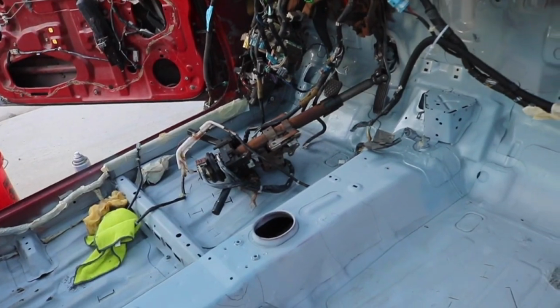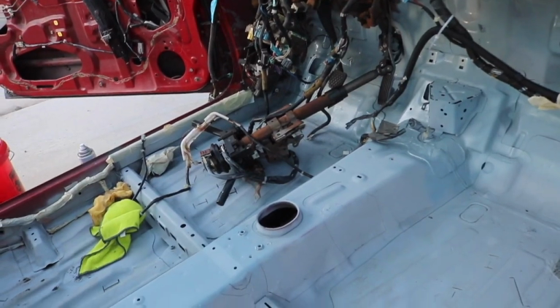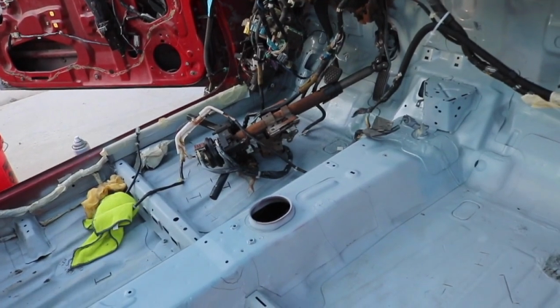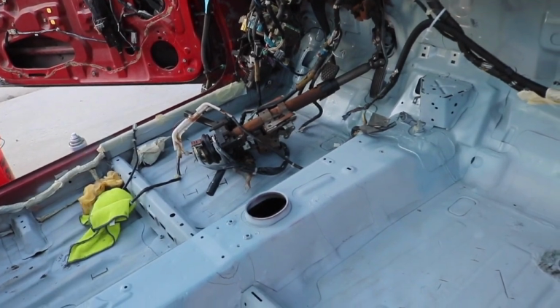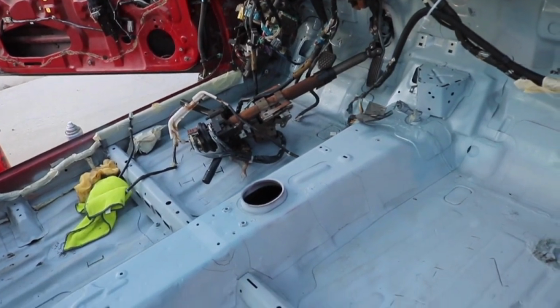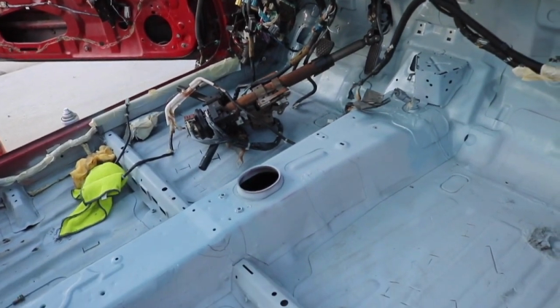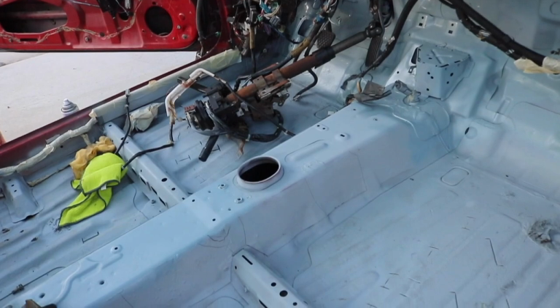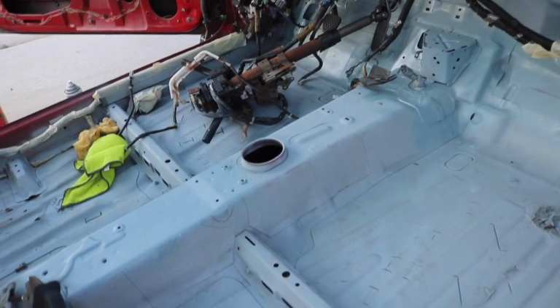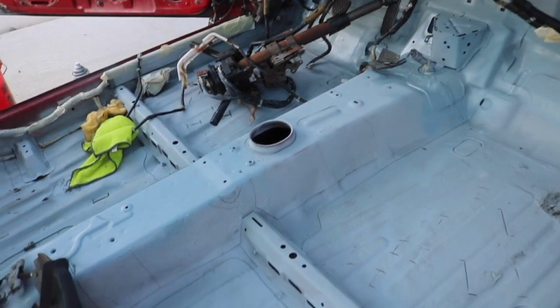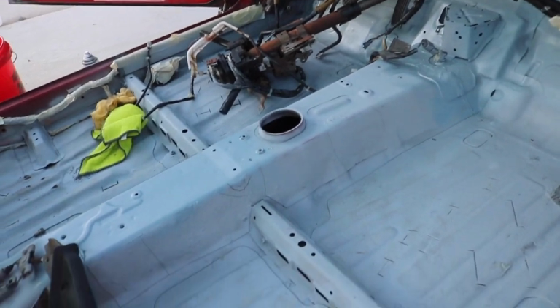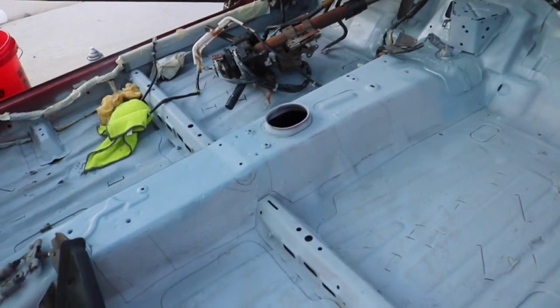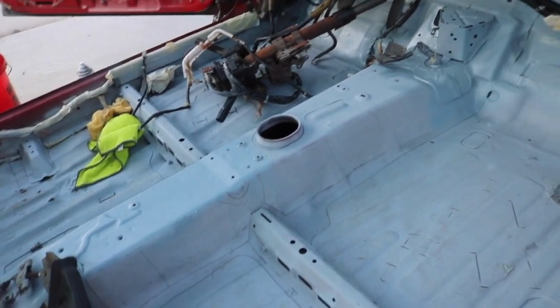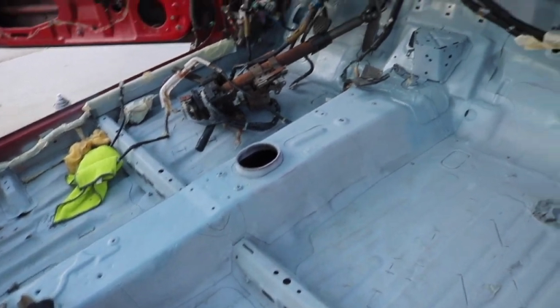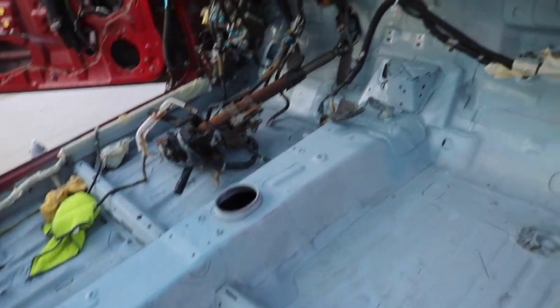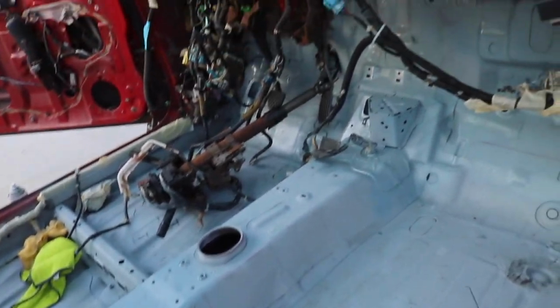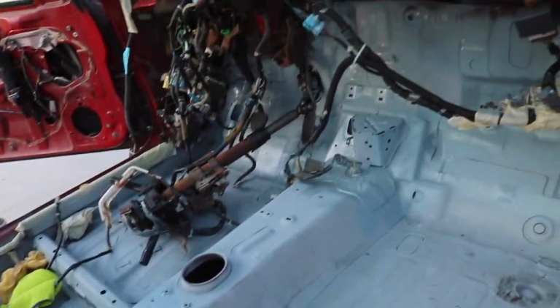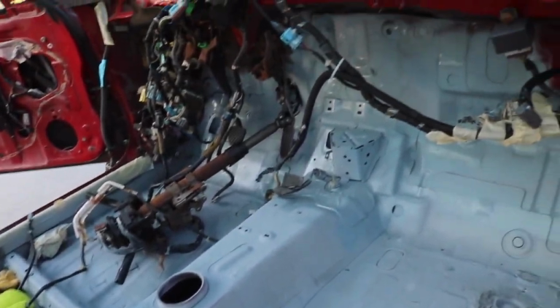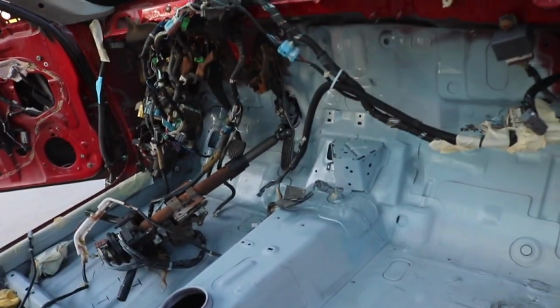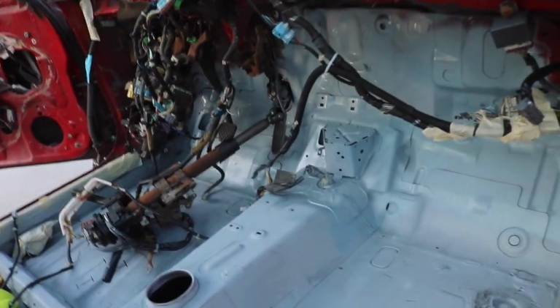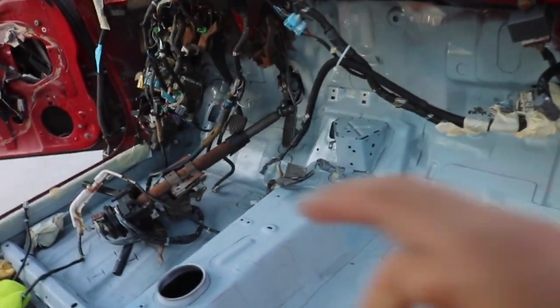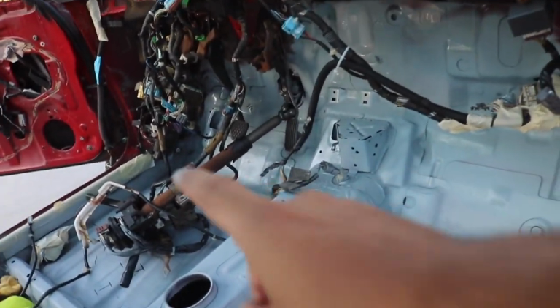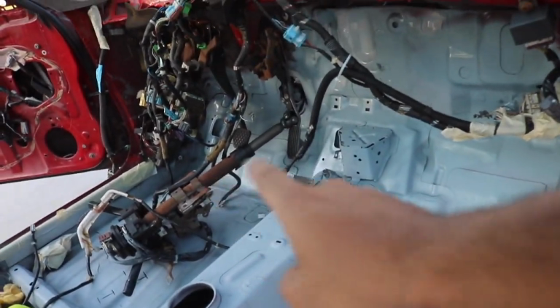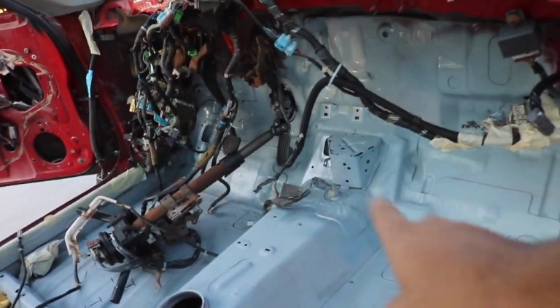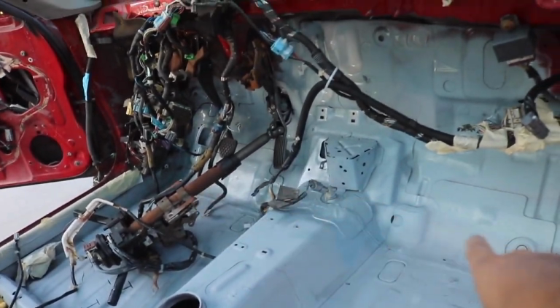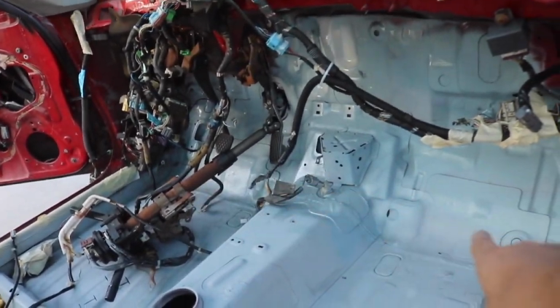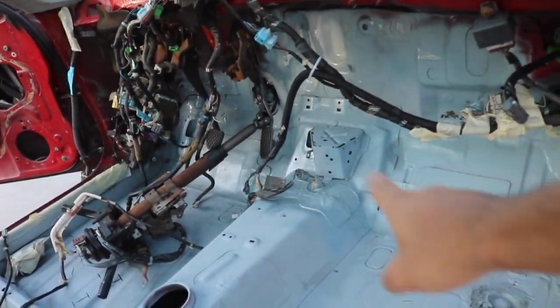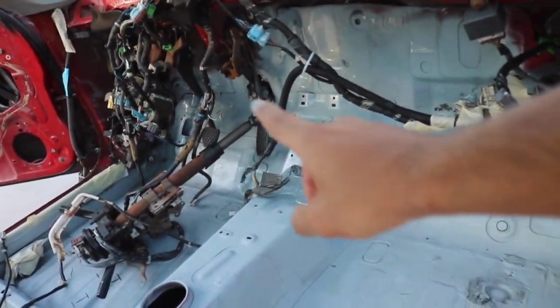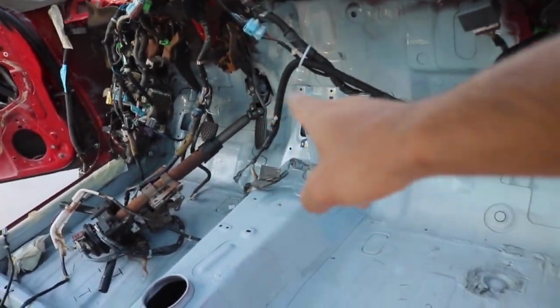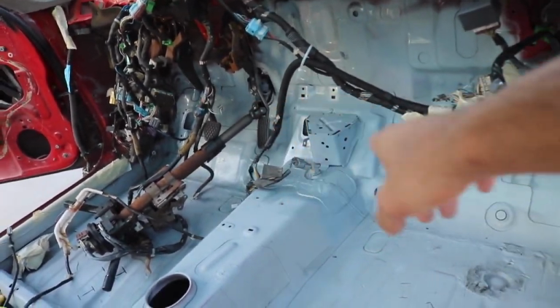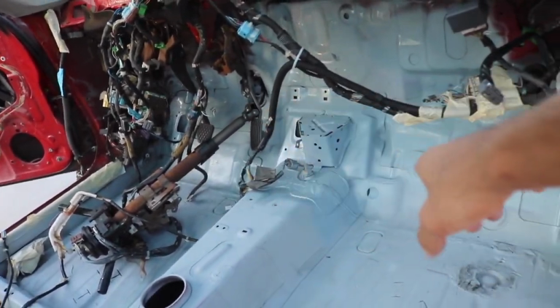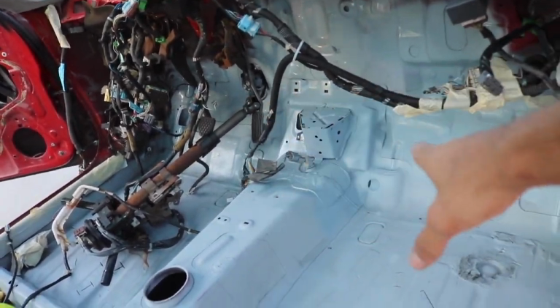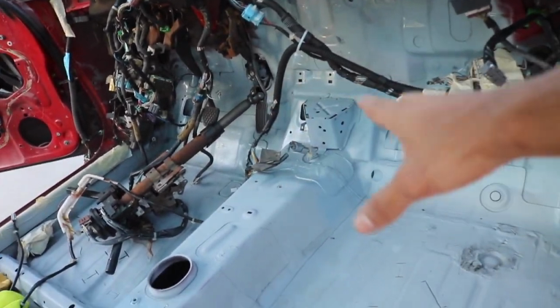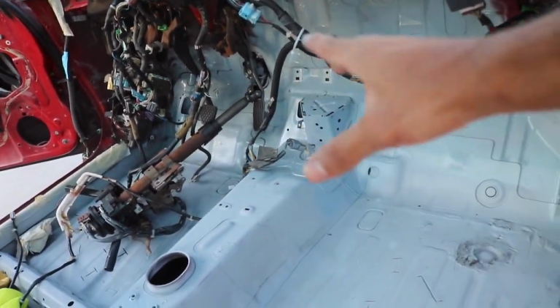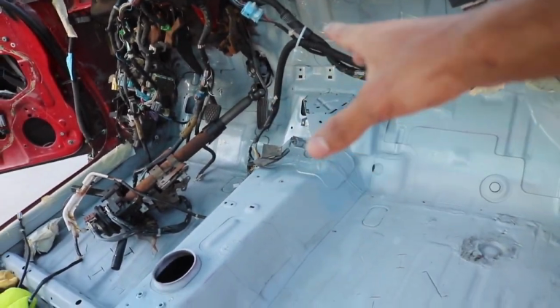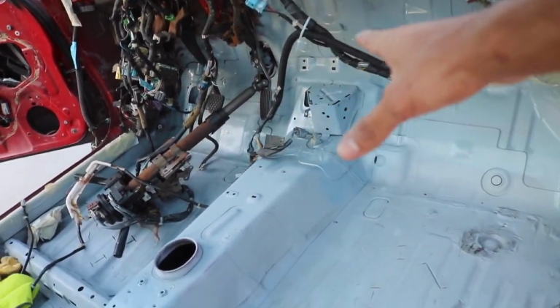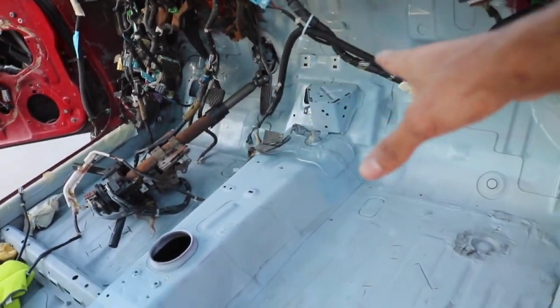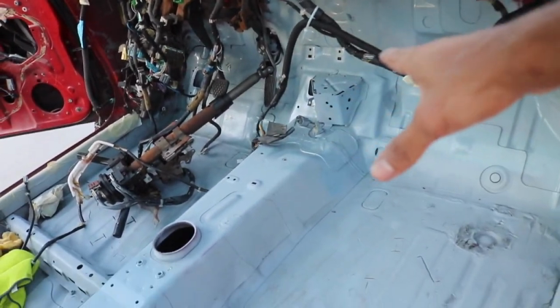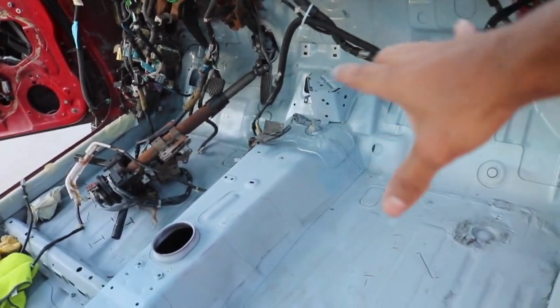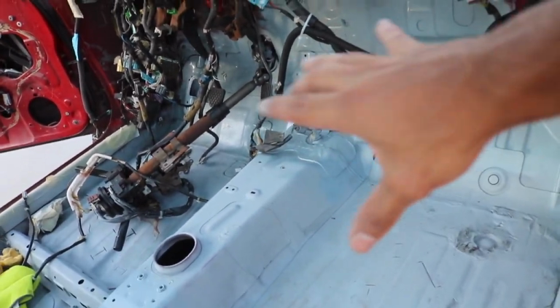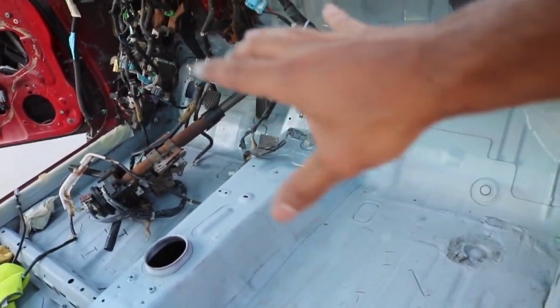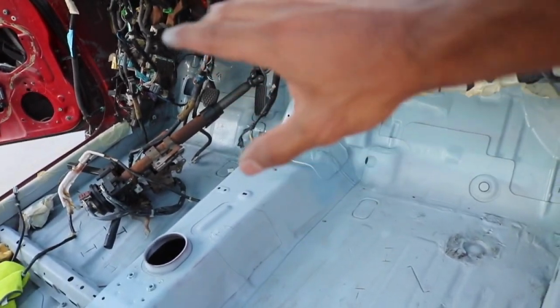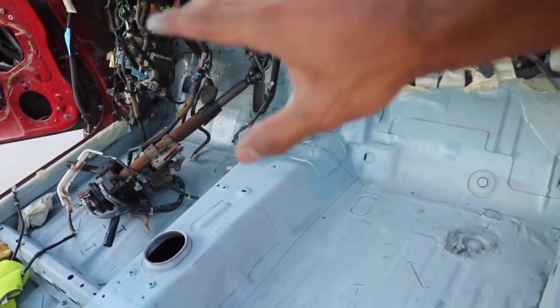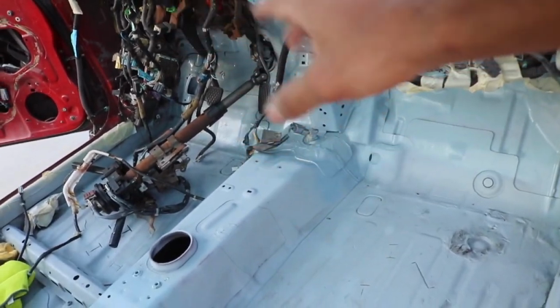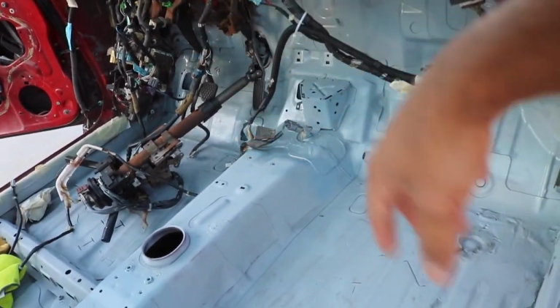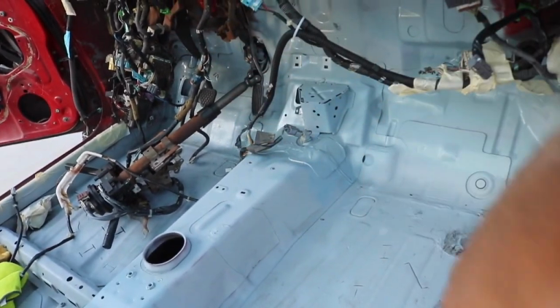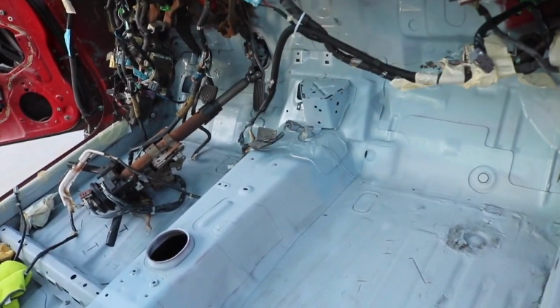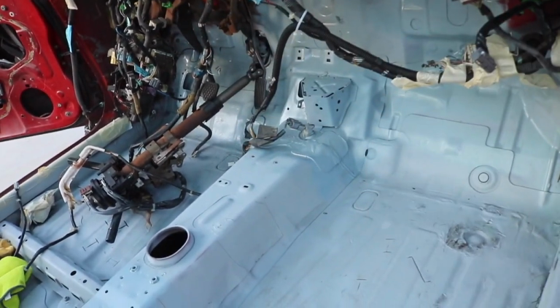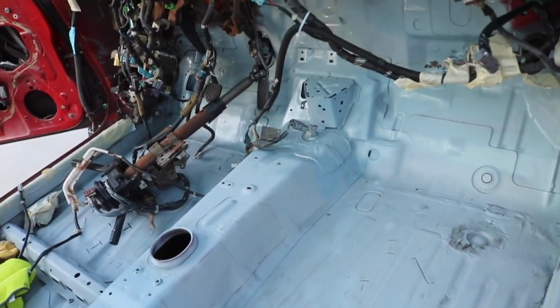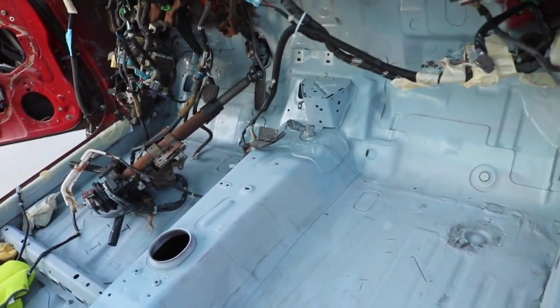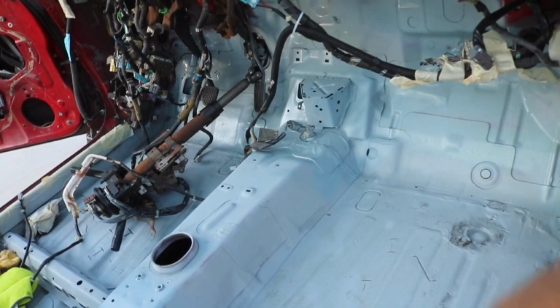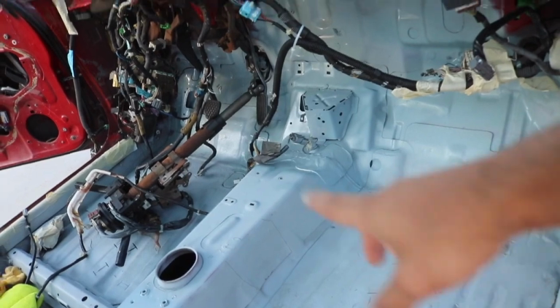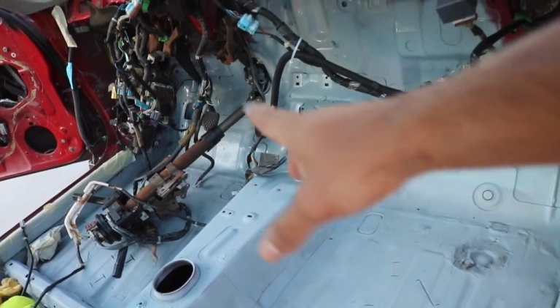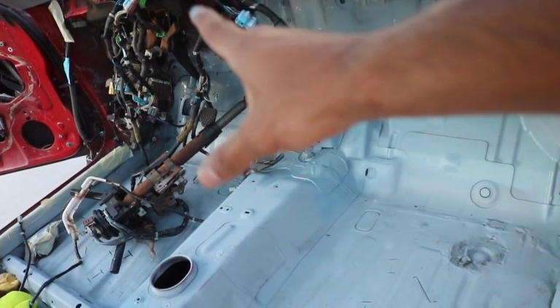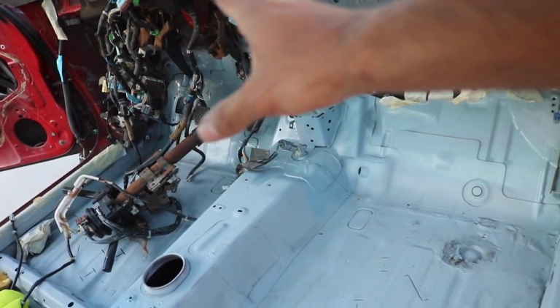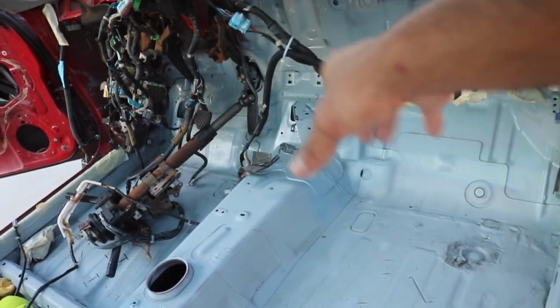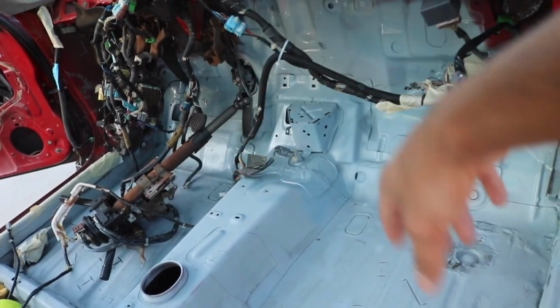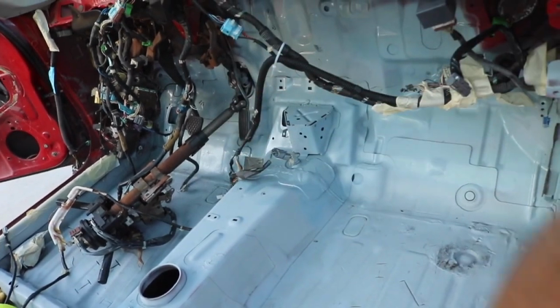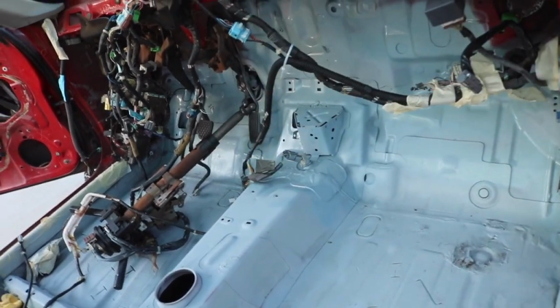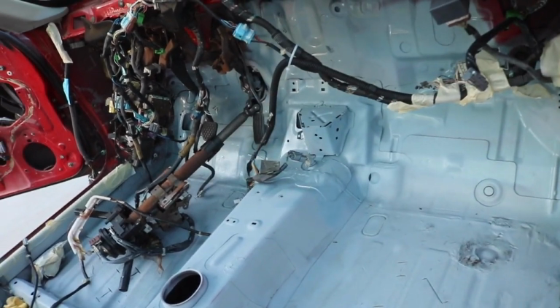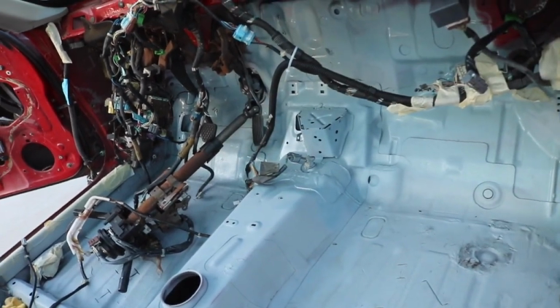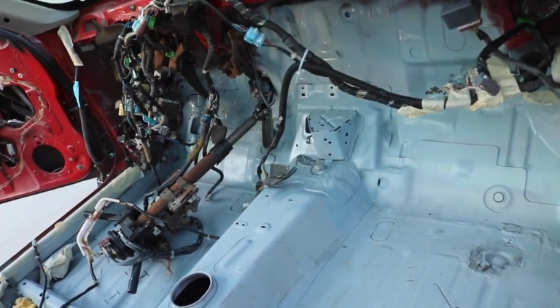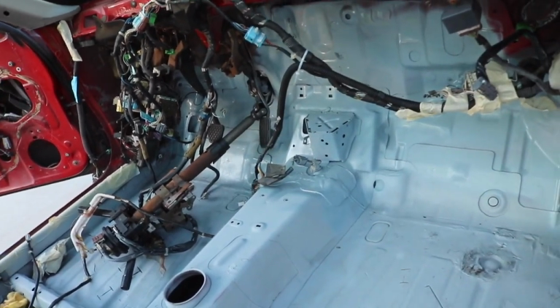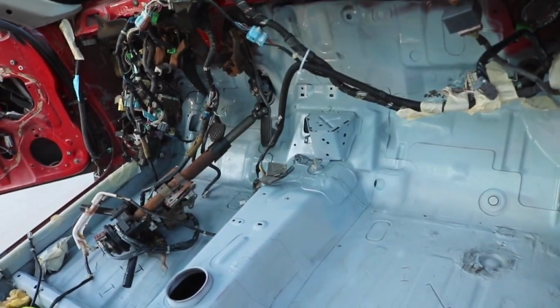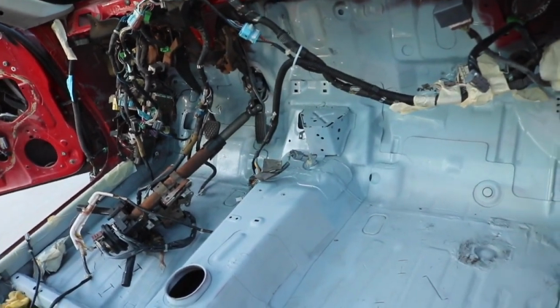Alright guys, so I started spraying the firewall with actual paint. I'm just waiting for that to dry and then I'm going to throw it on the dashboard.